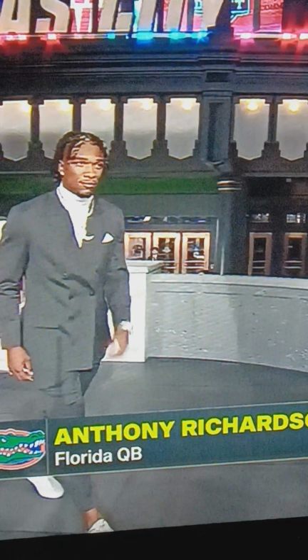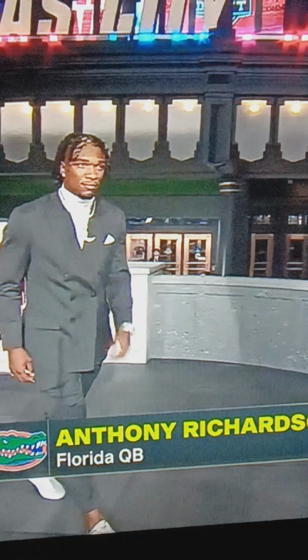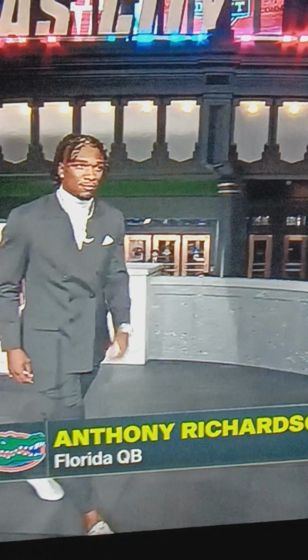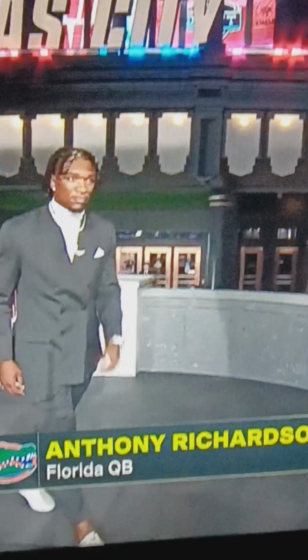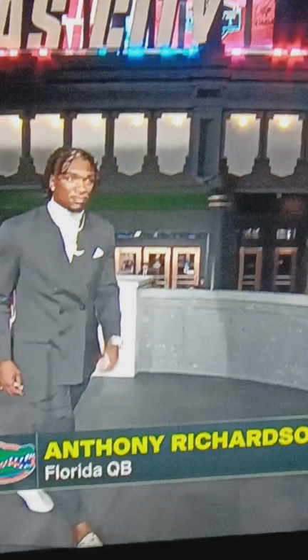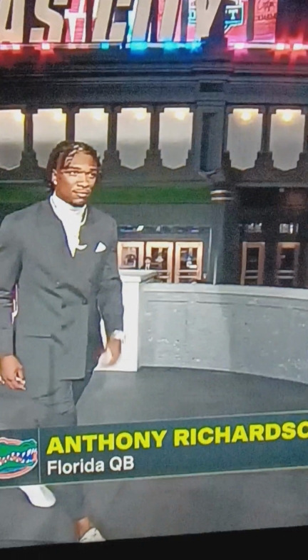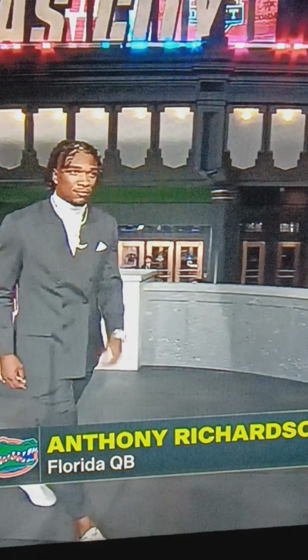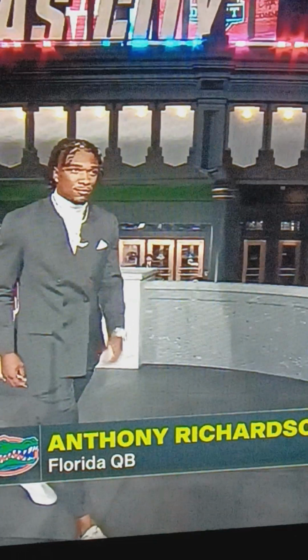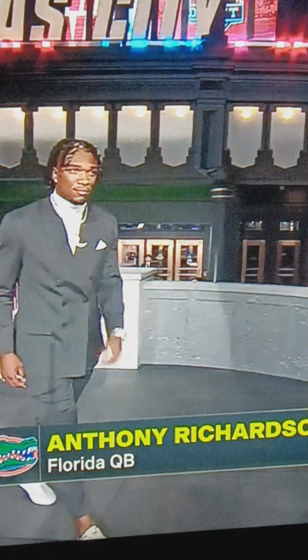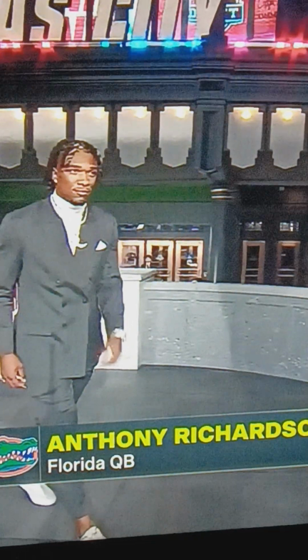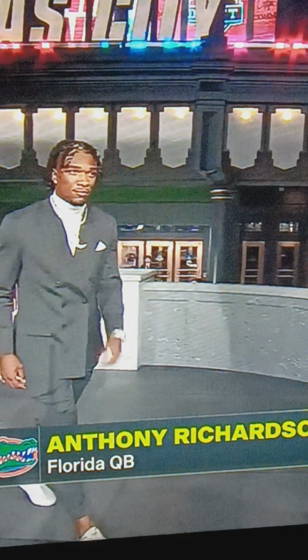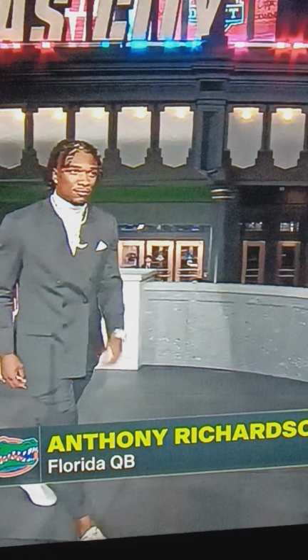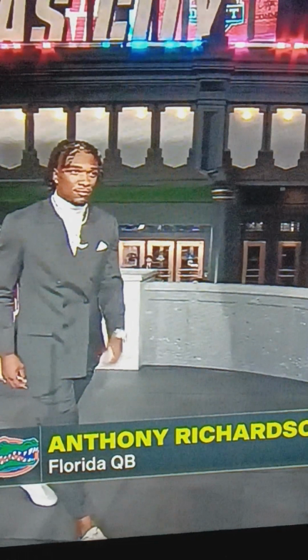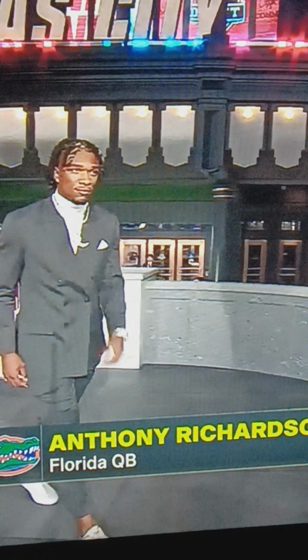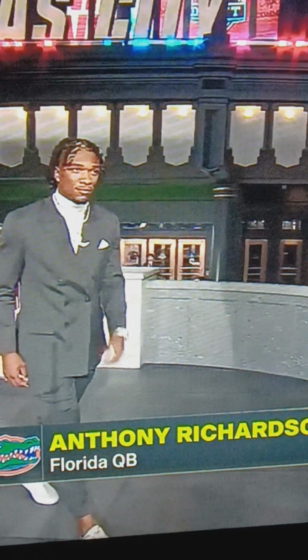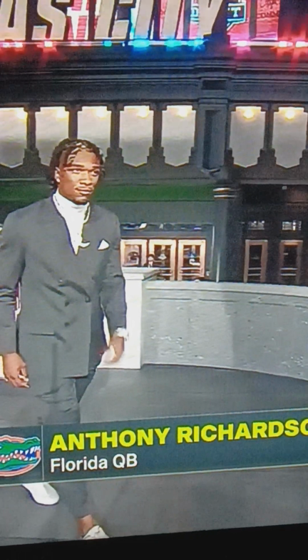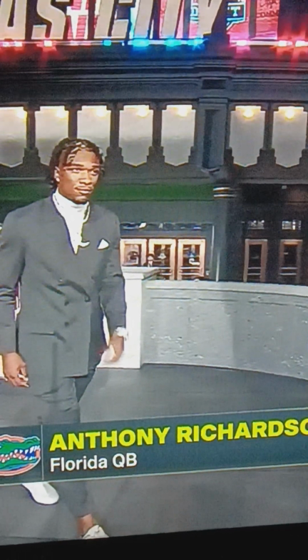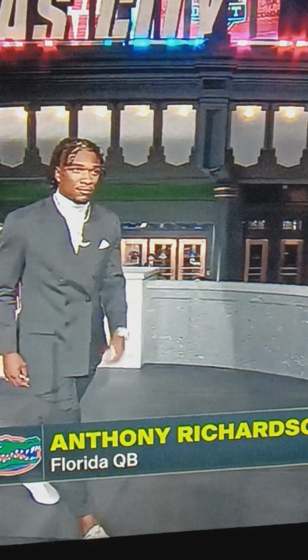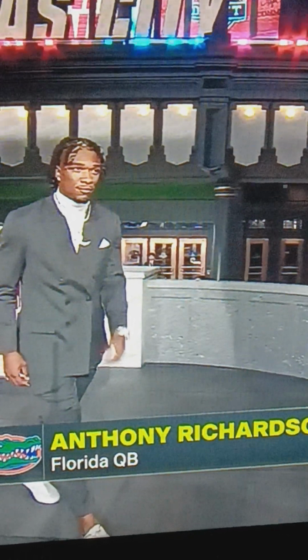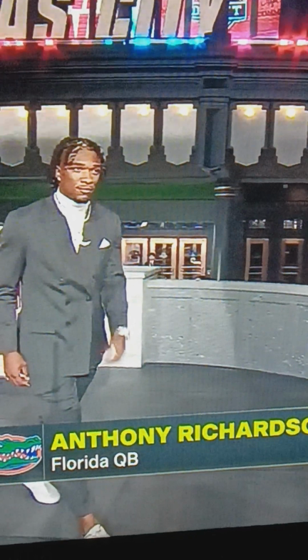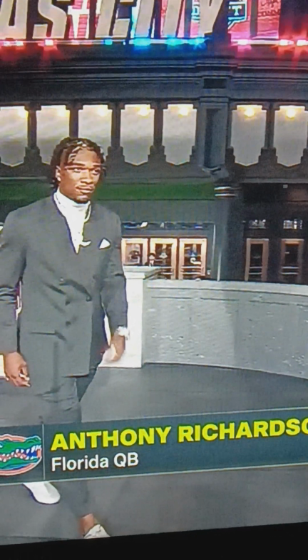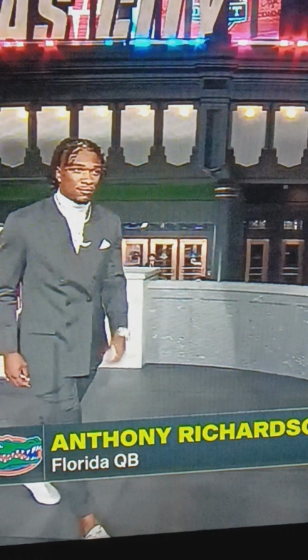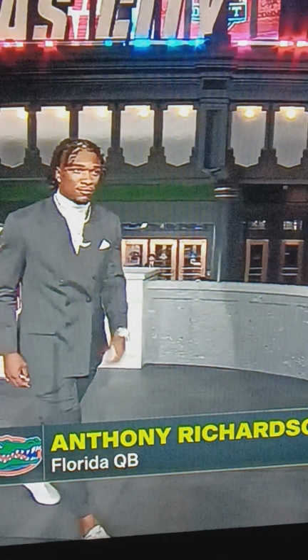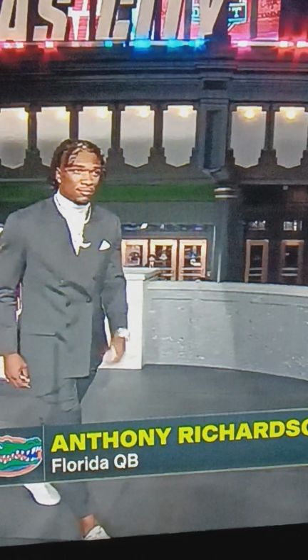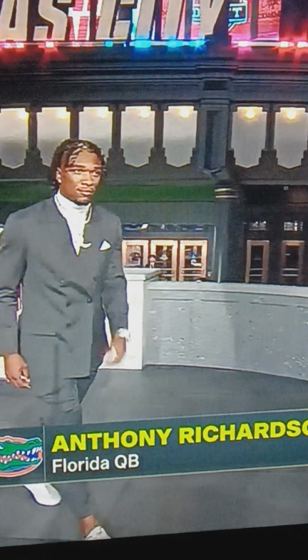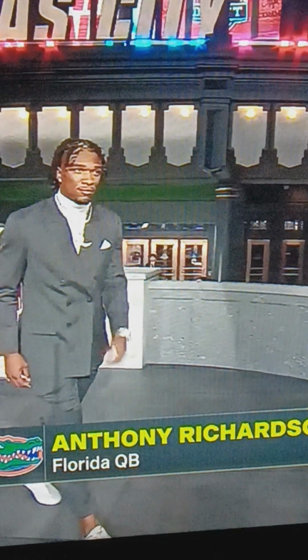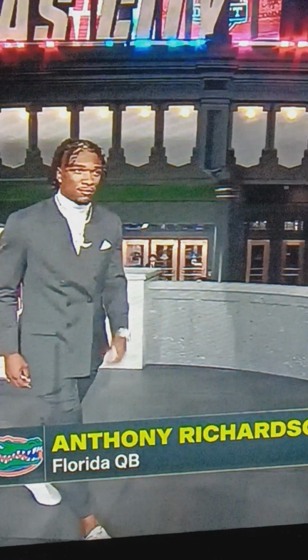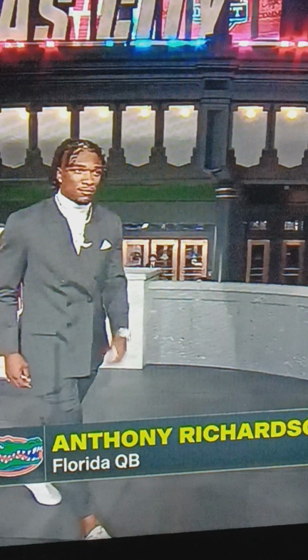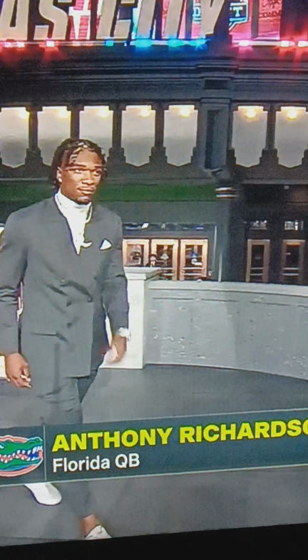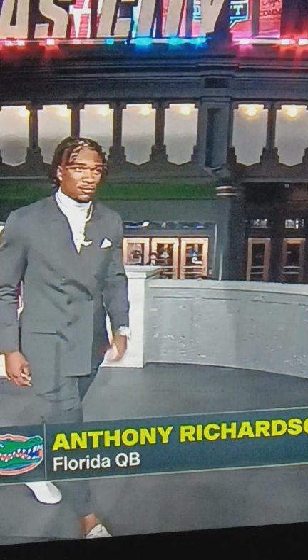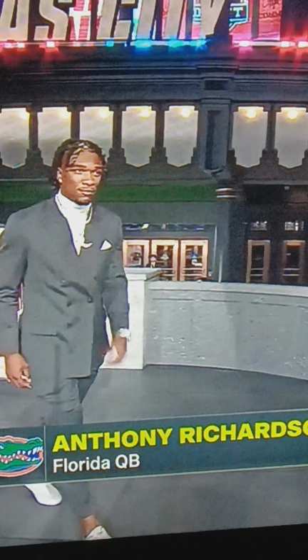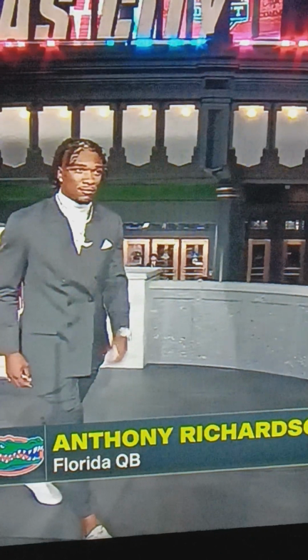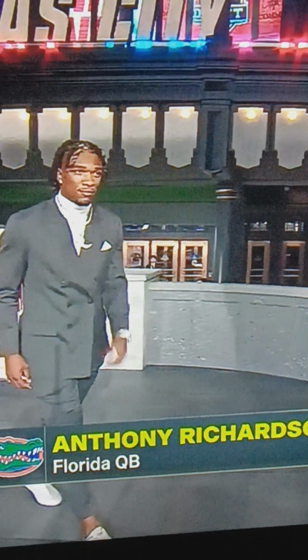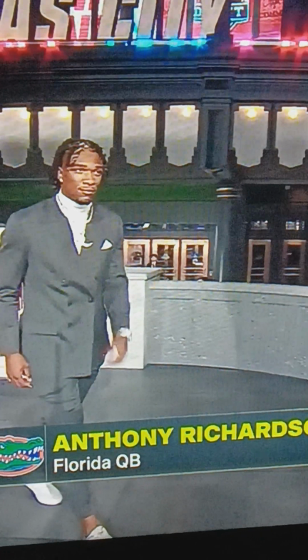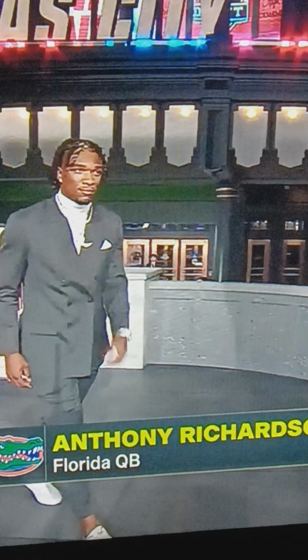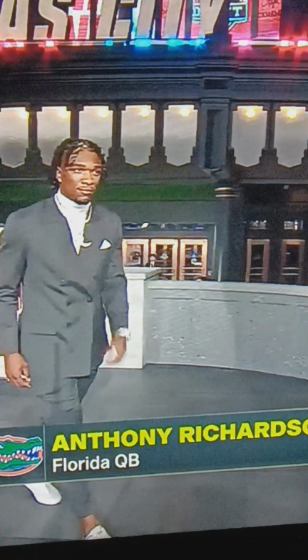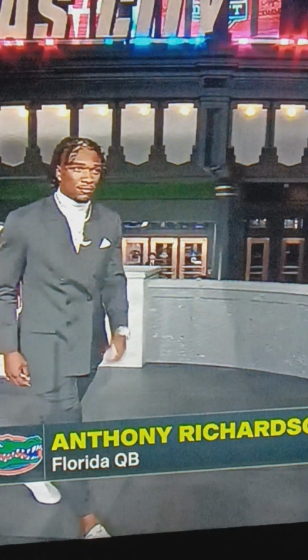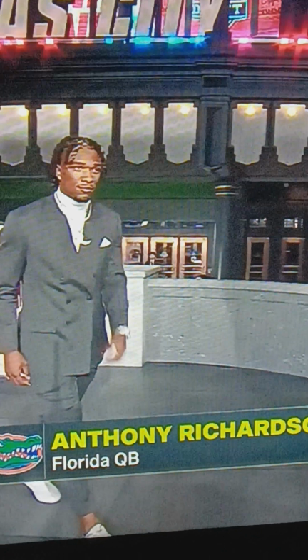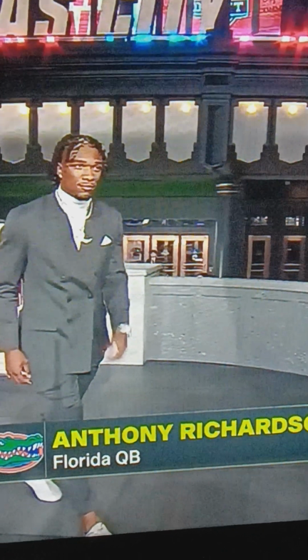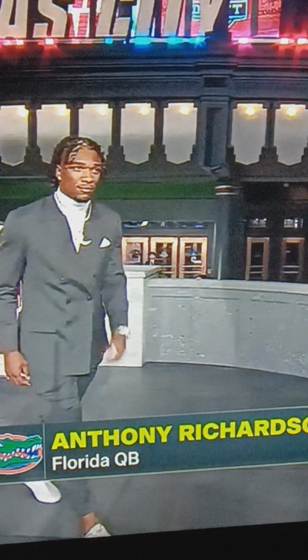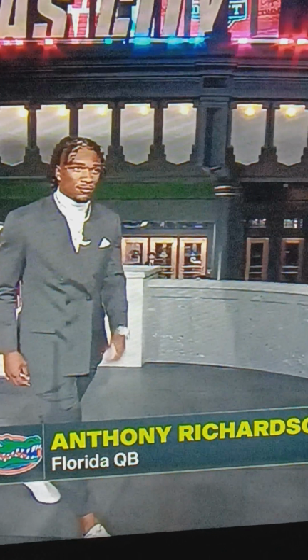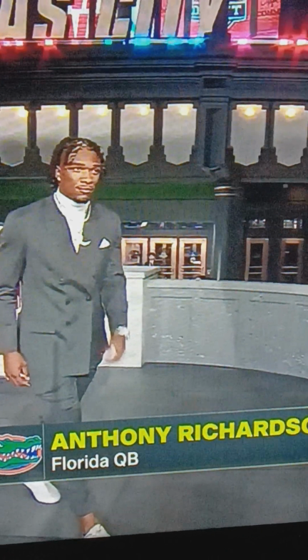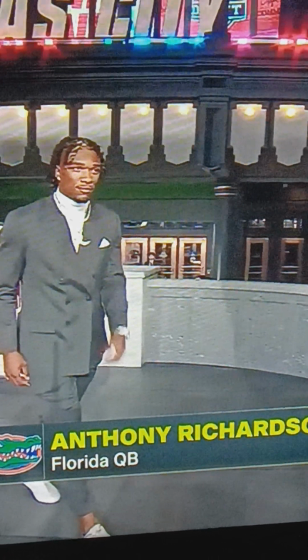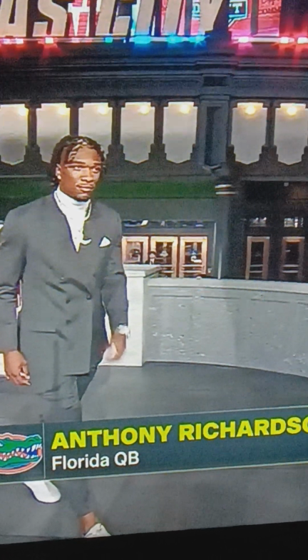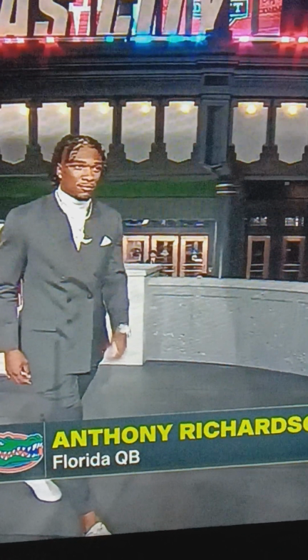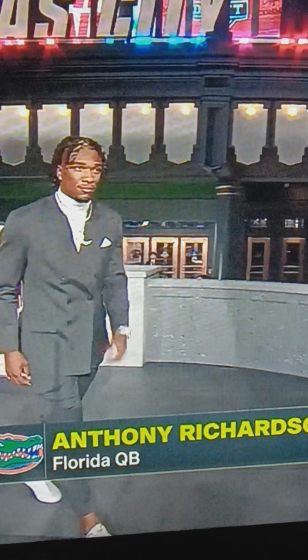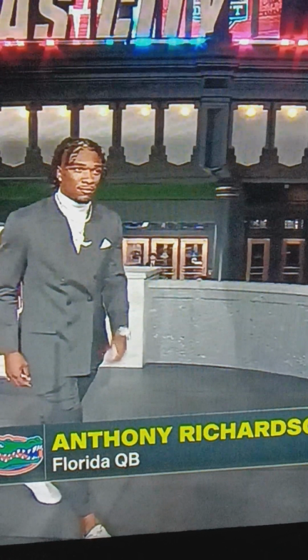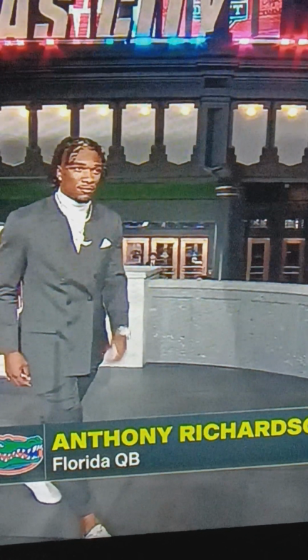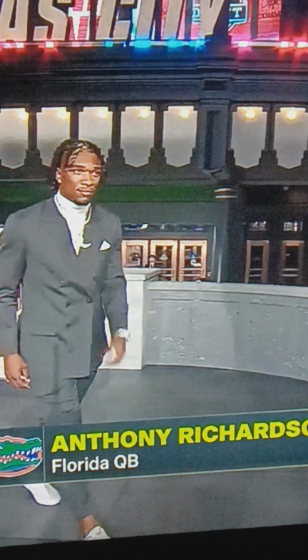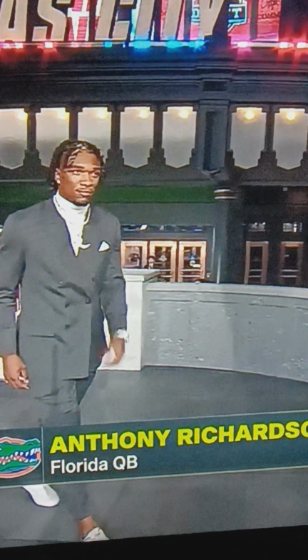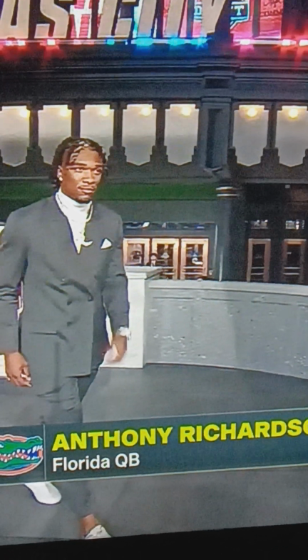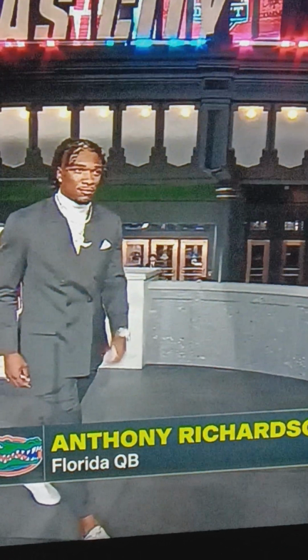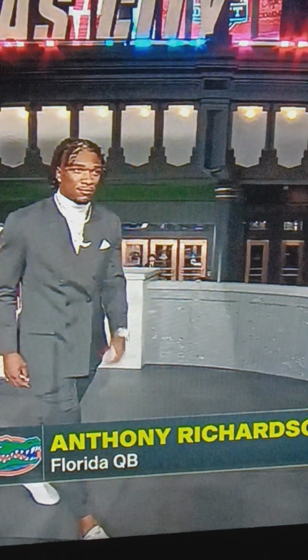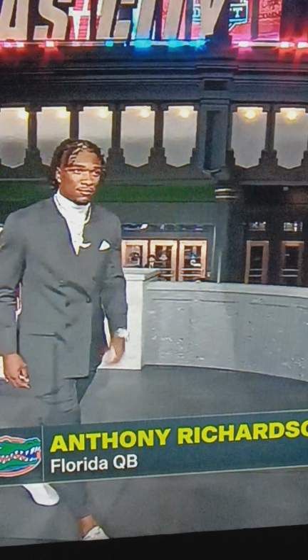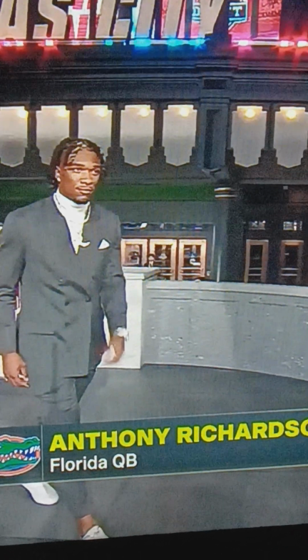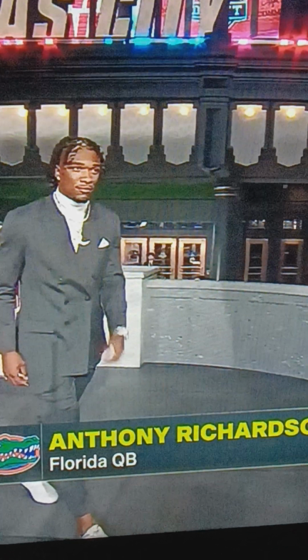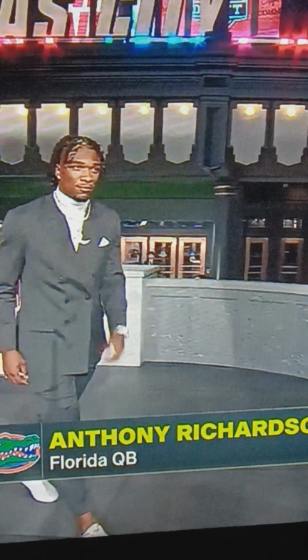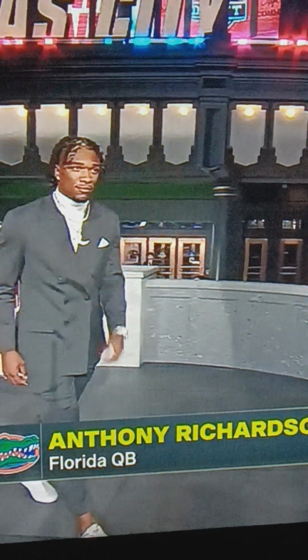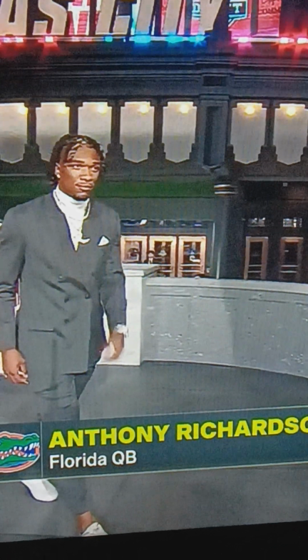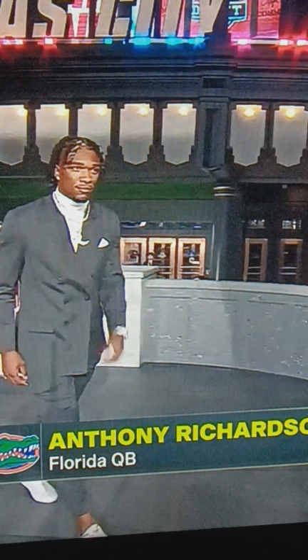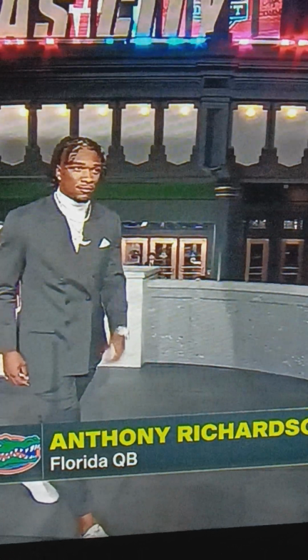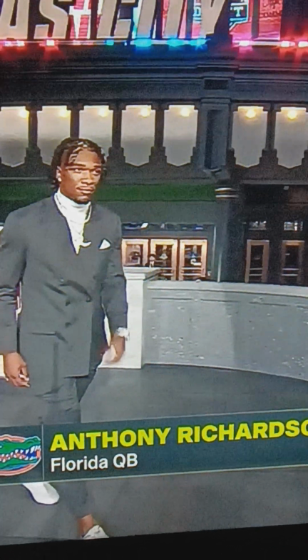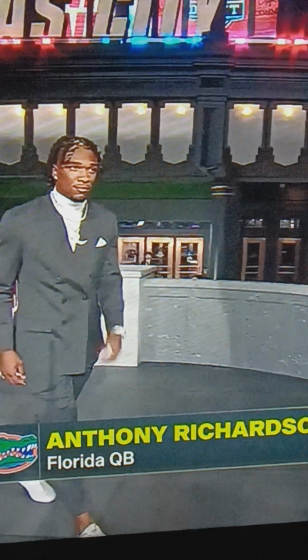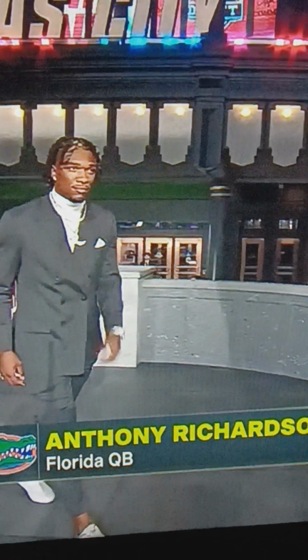Anthony Richardson's got on a gray suit with a white turtleneck with the chain. Looks nice and classic. I'll give it about an 8.5 out of 10.